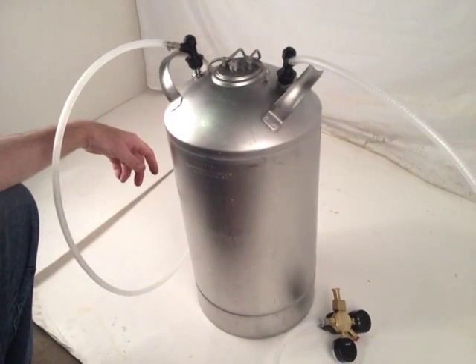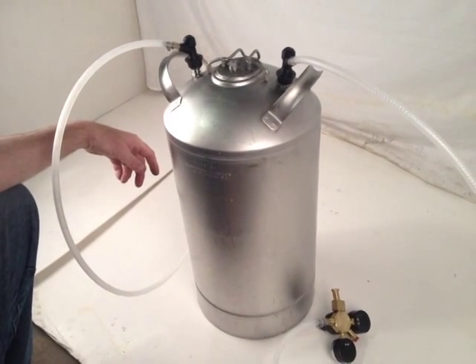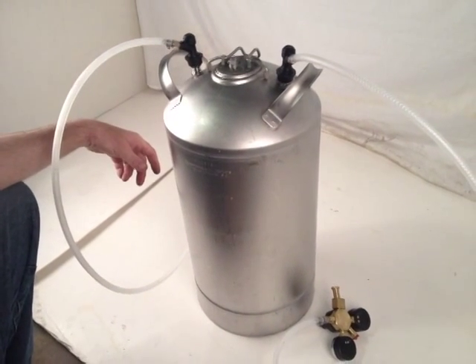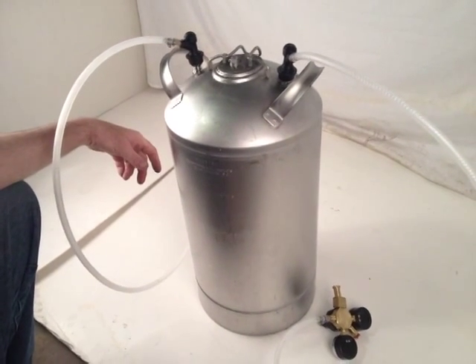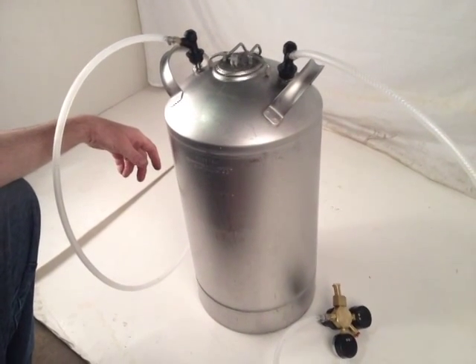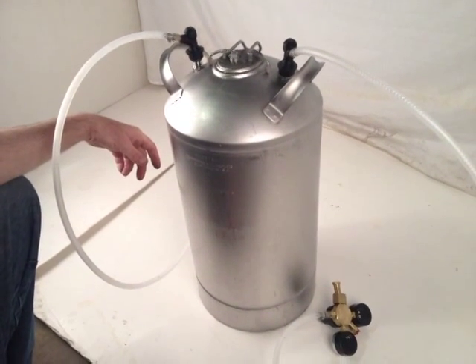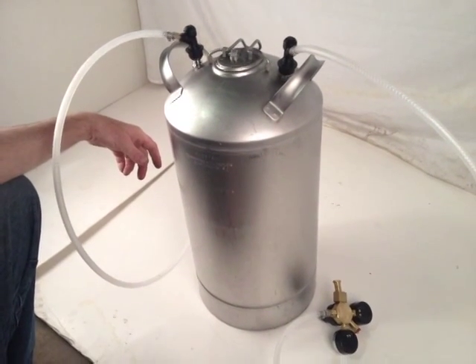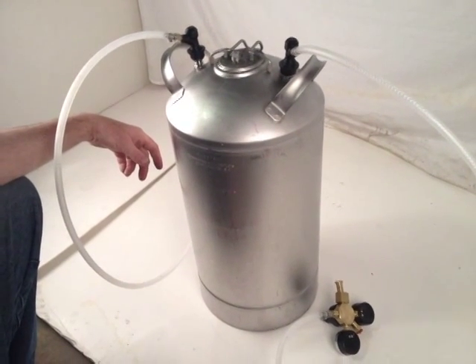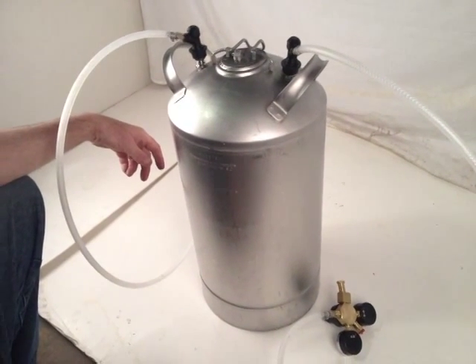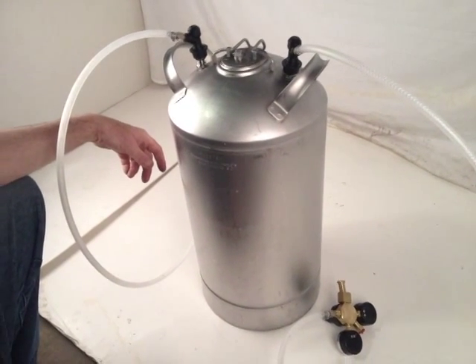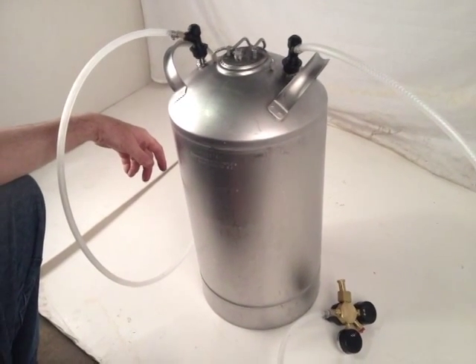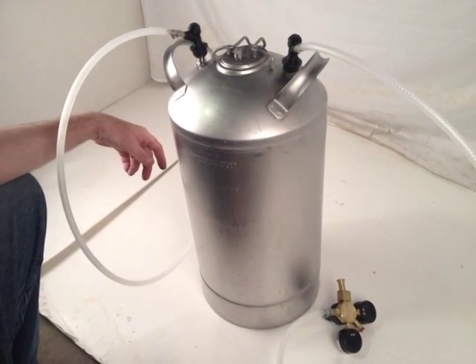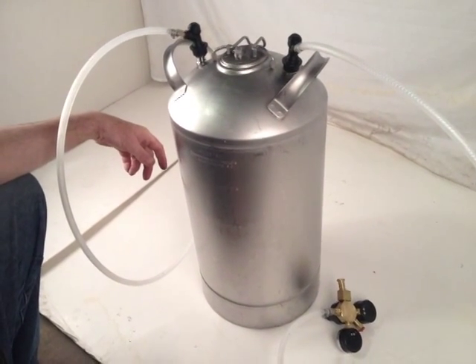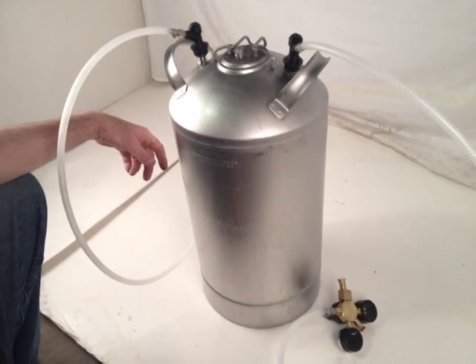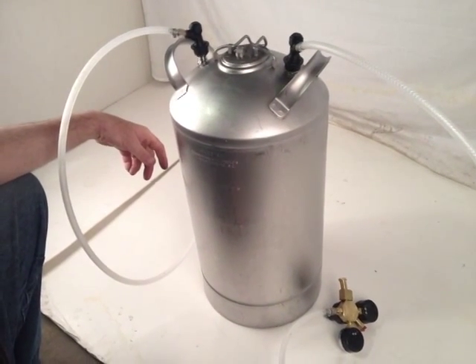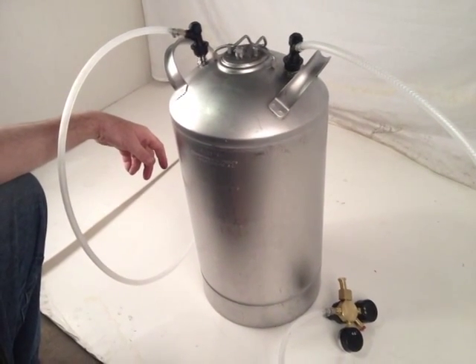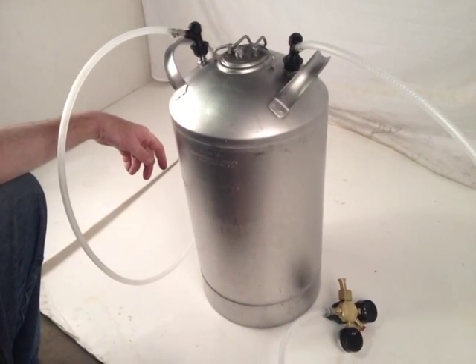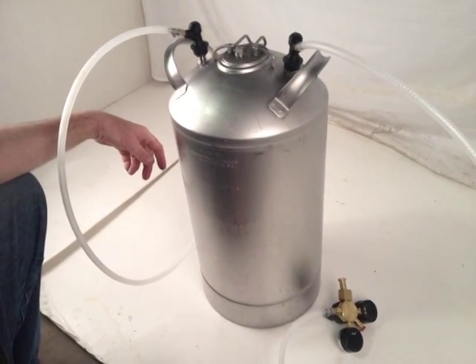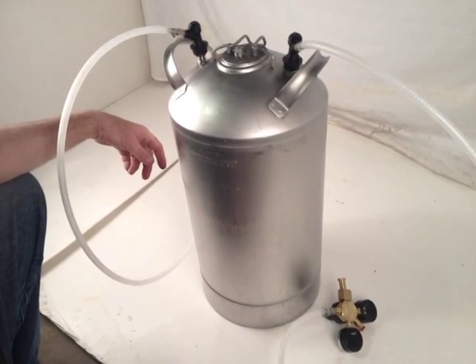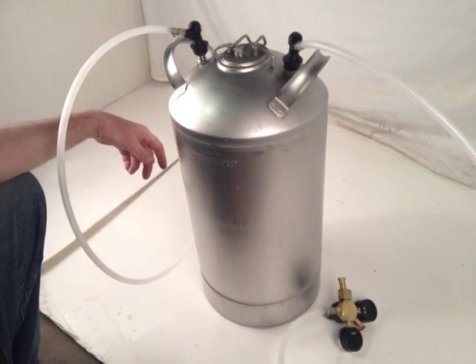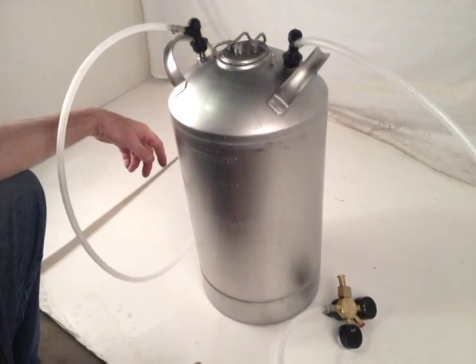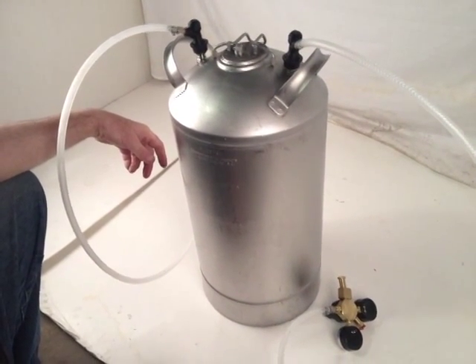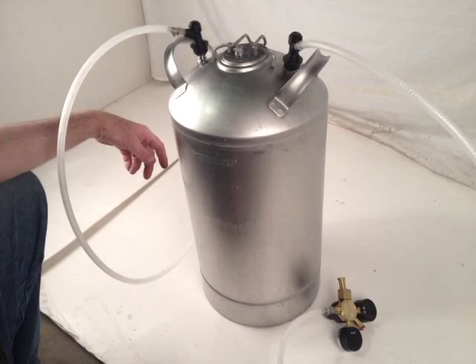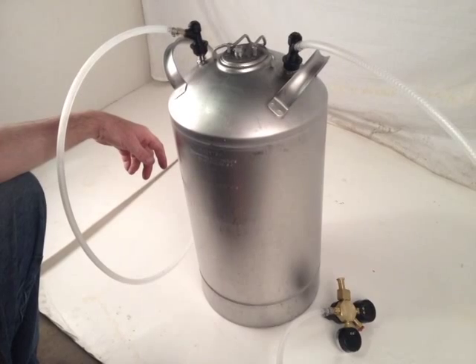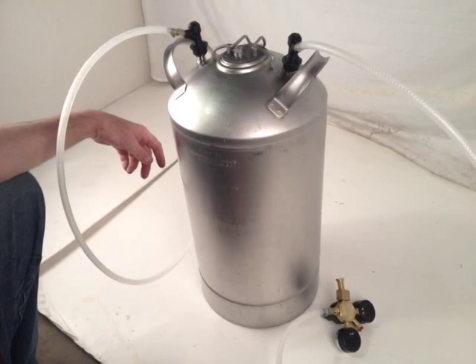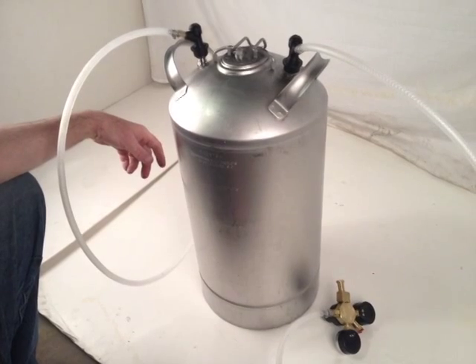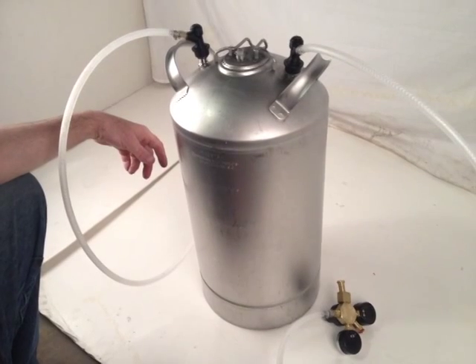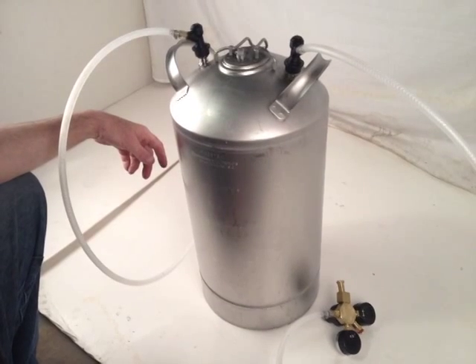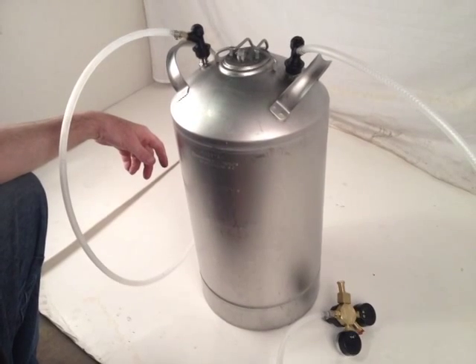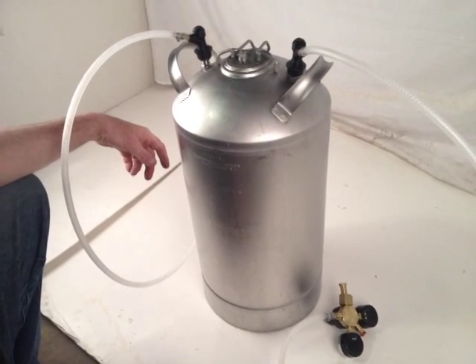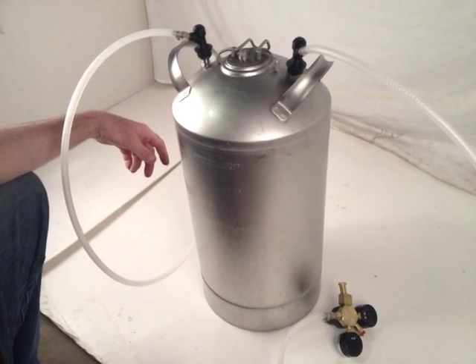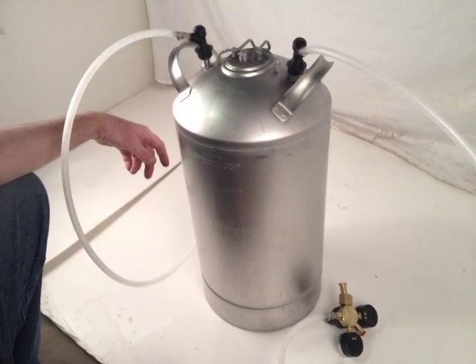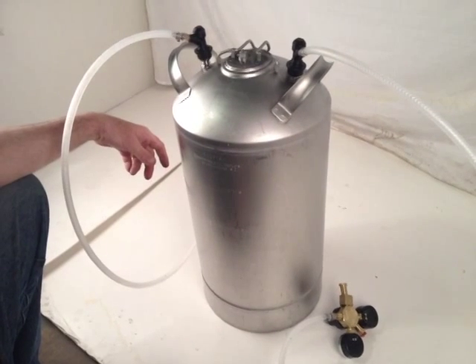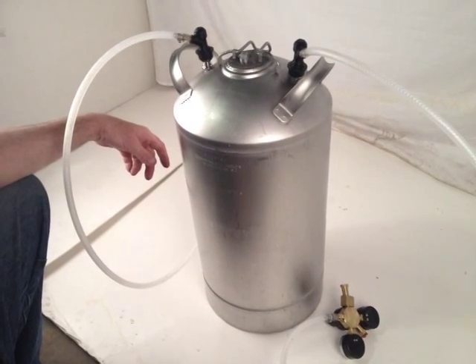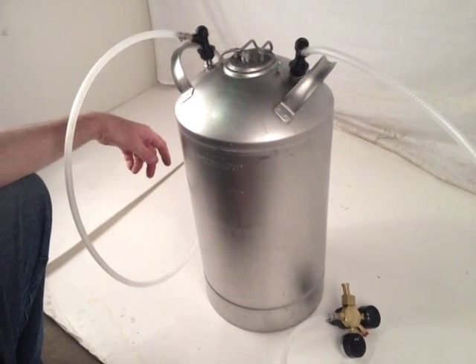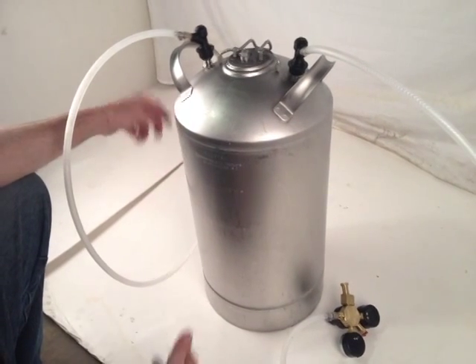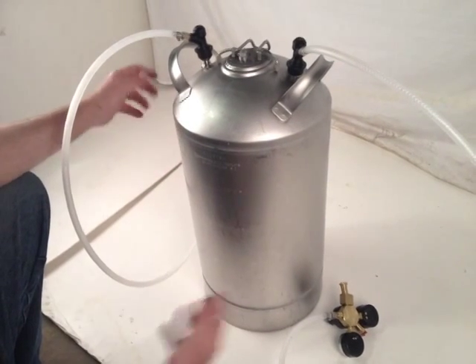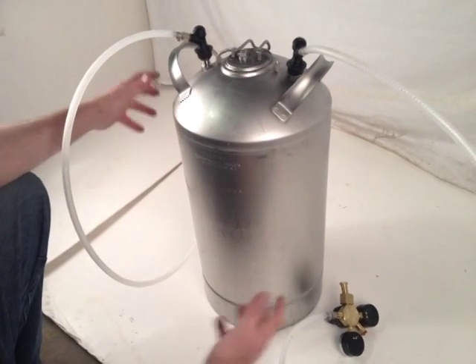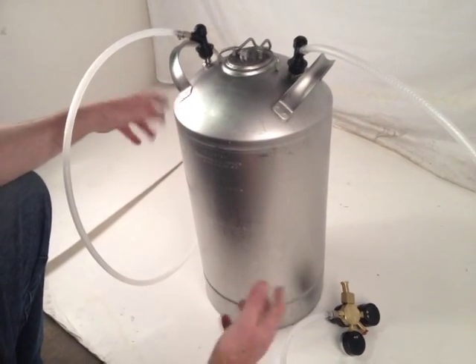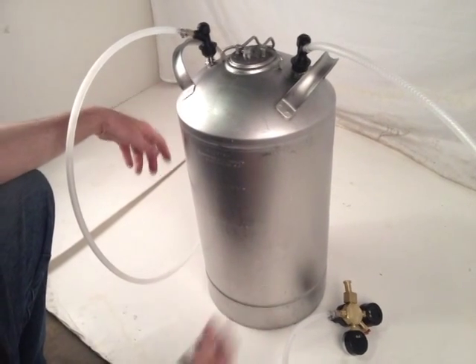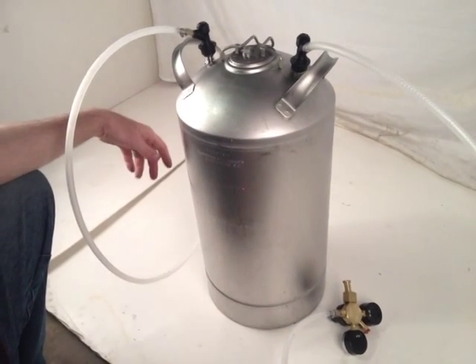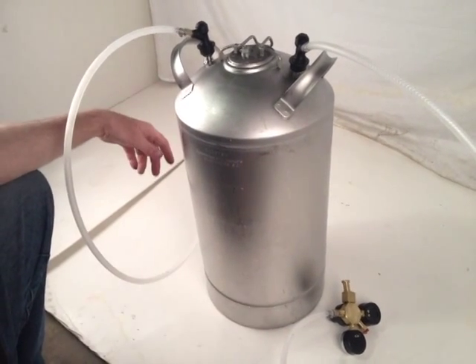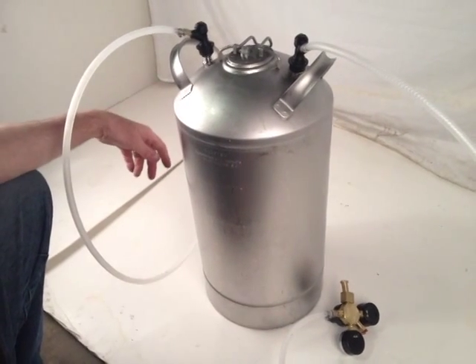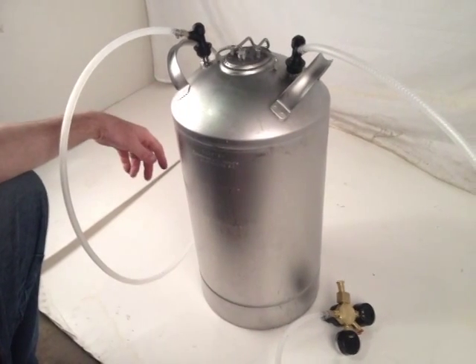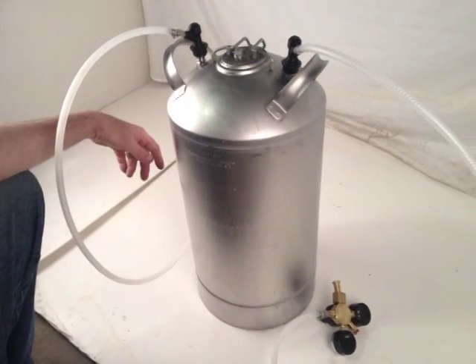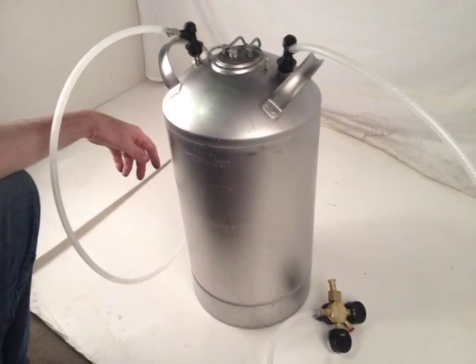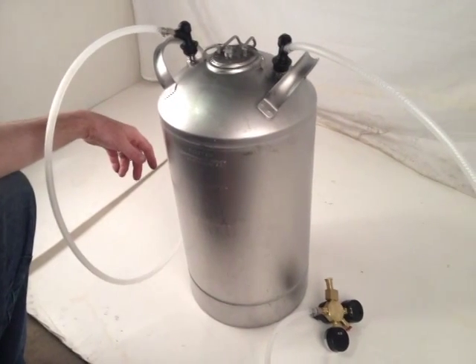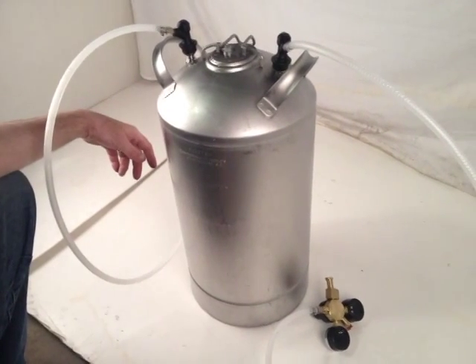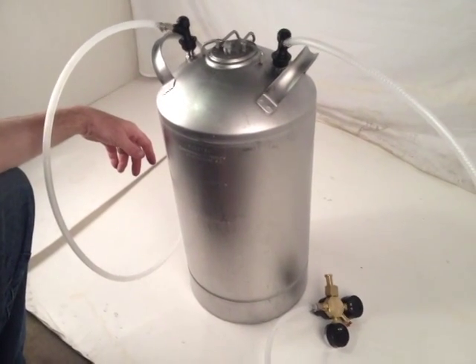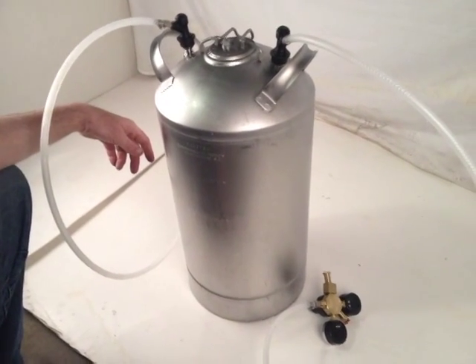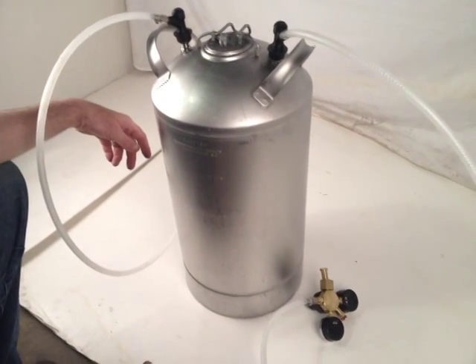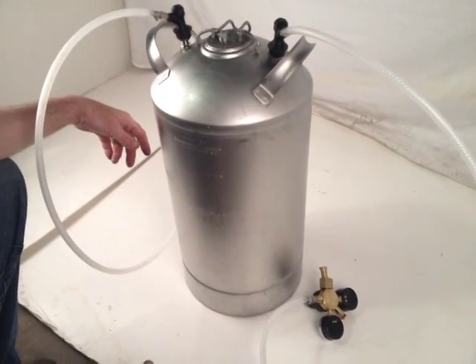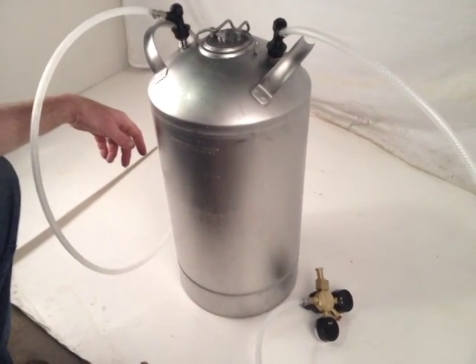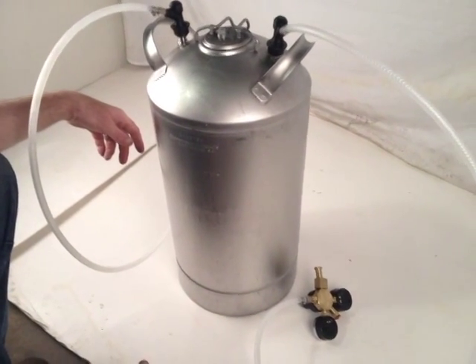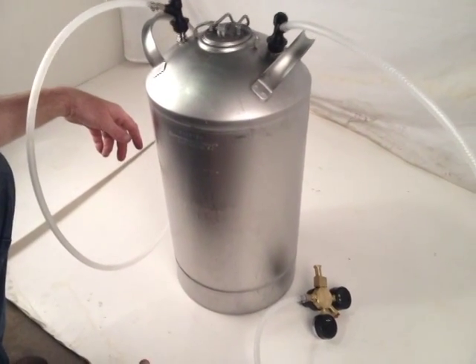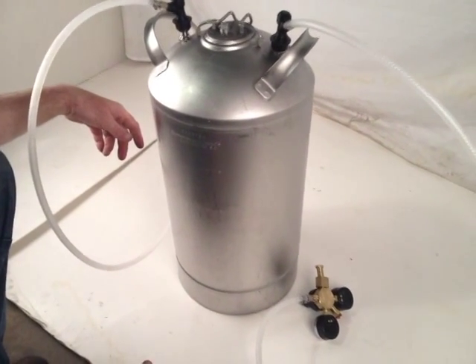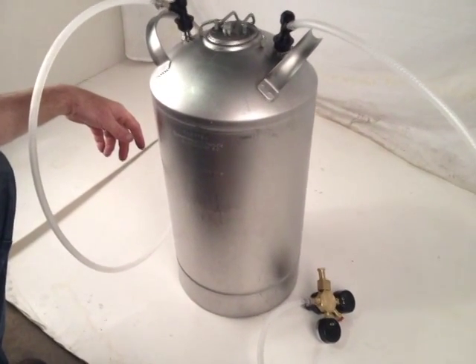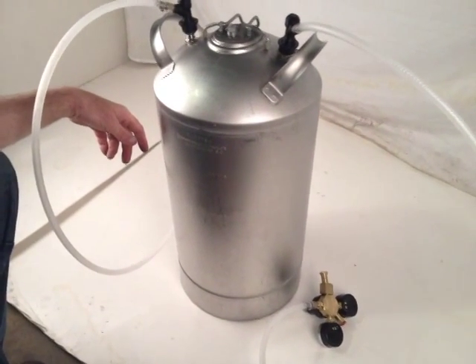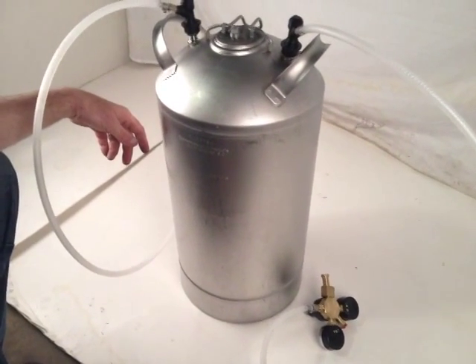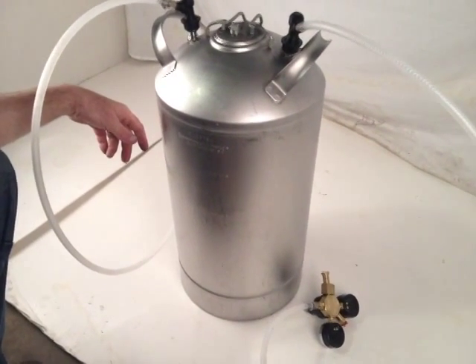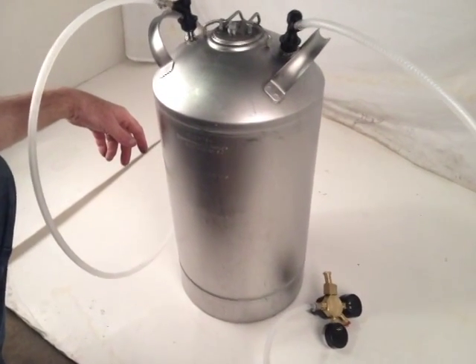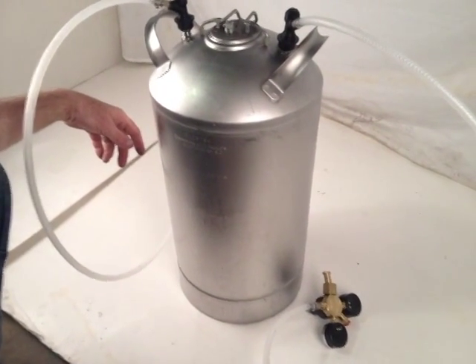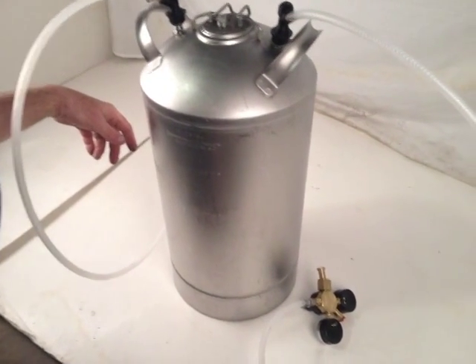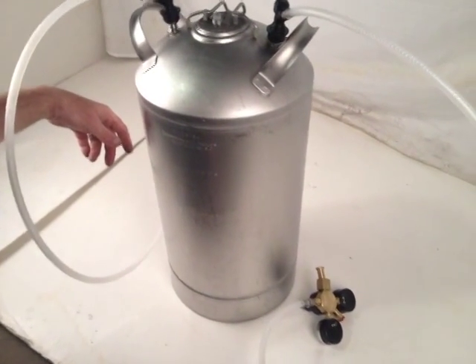It does a pretty good job for a carbonated product system, which is very nice for those who don't have electricity available and still need some type of carbonated product.